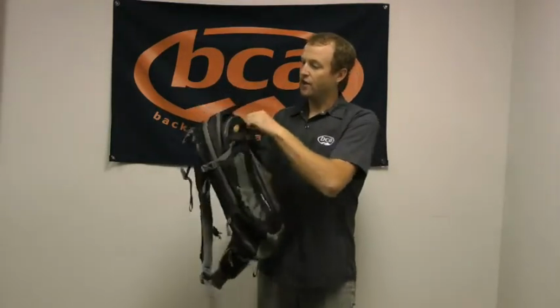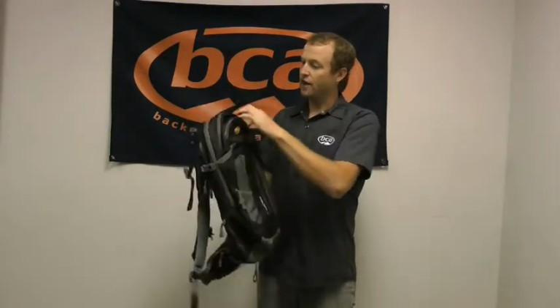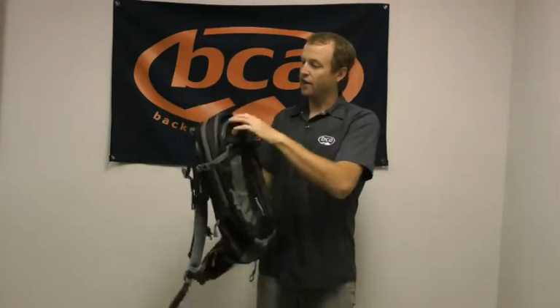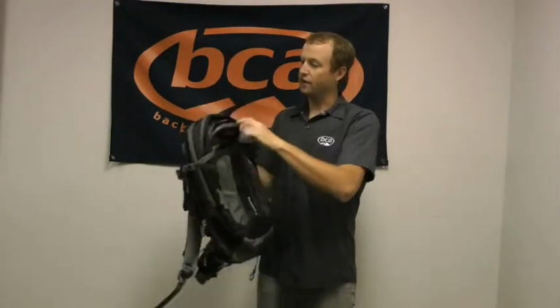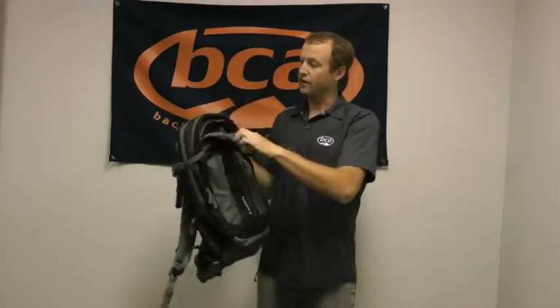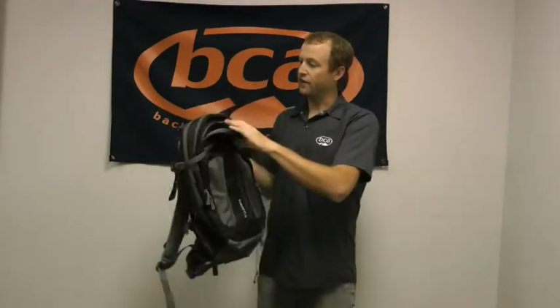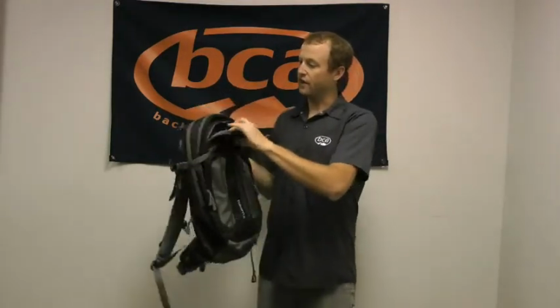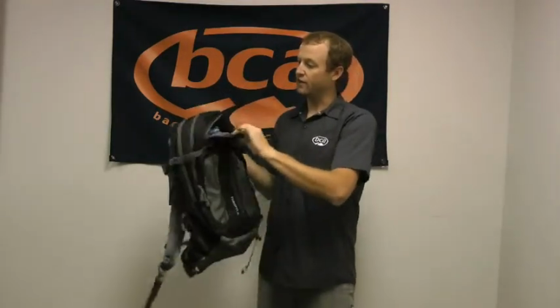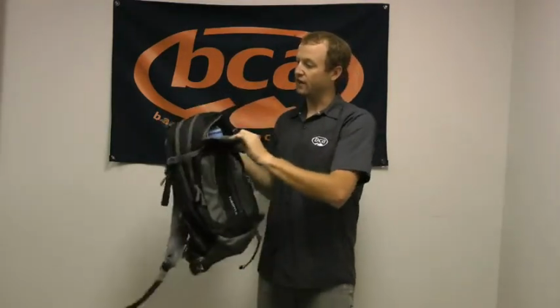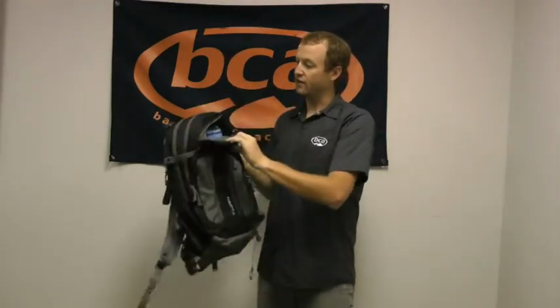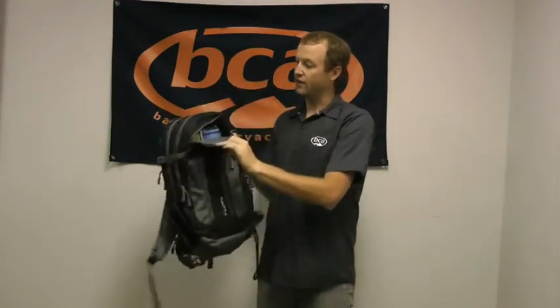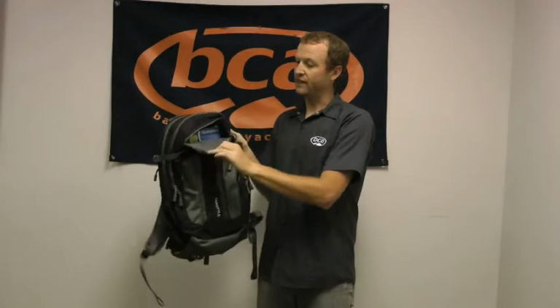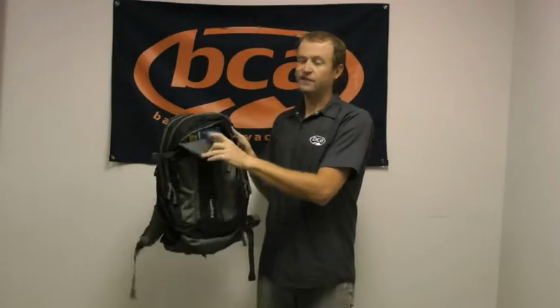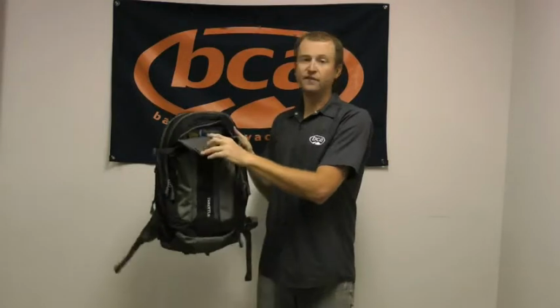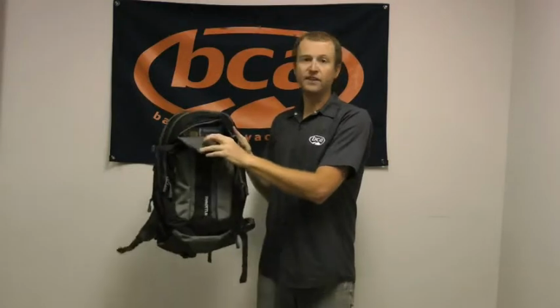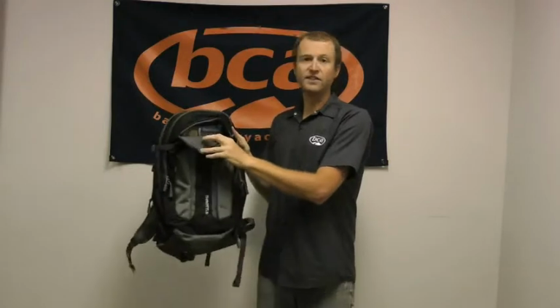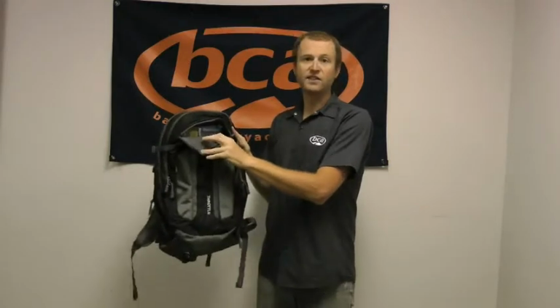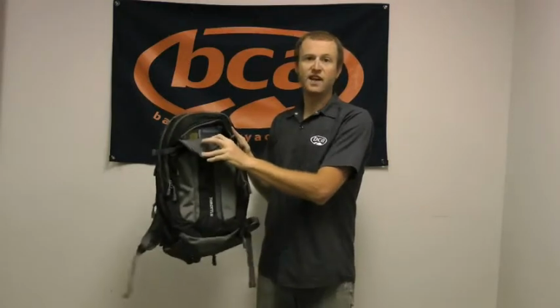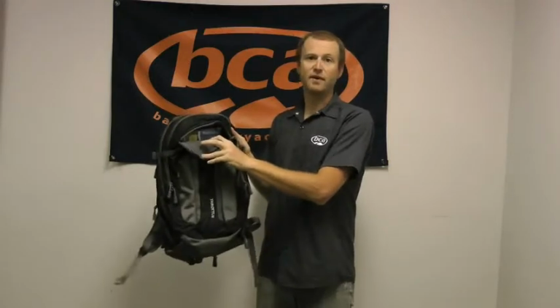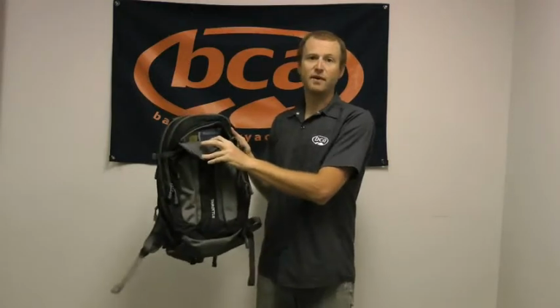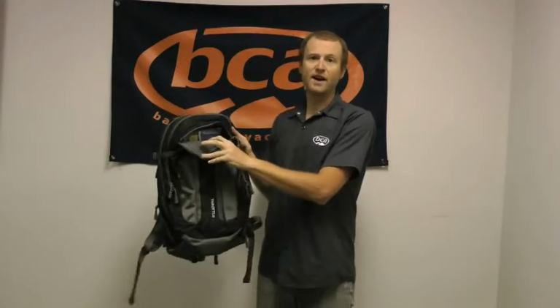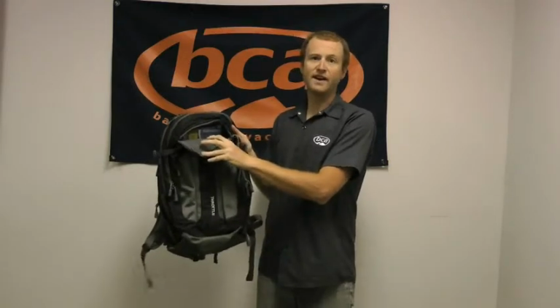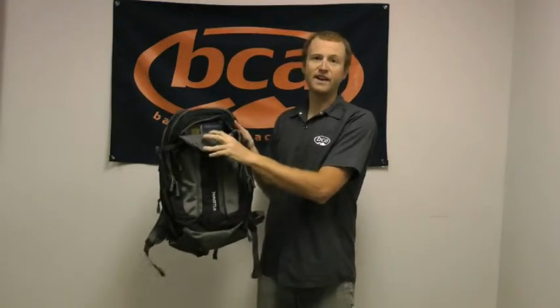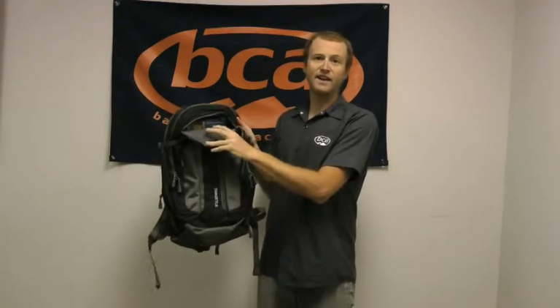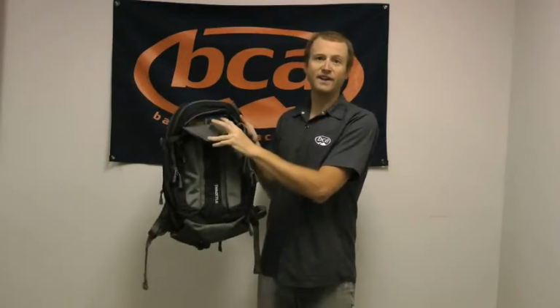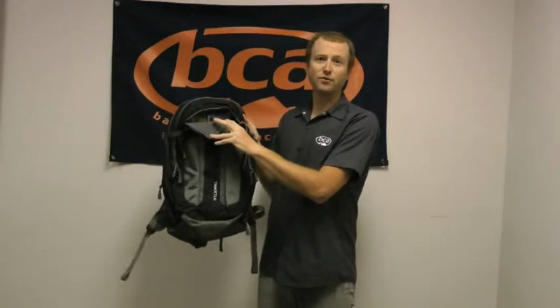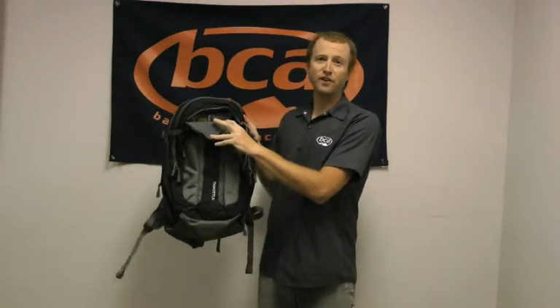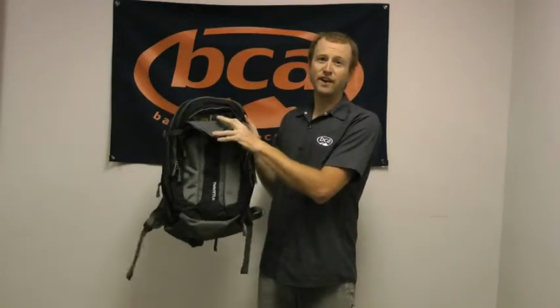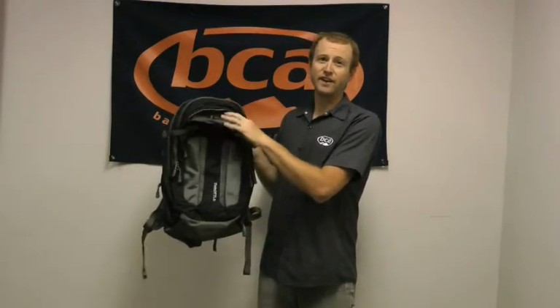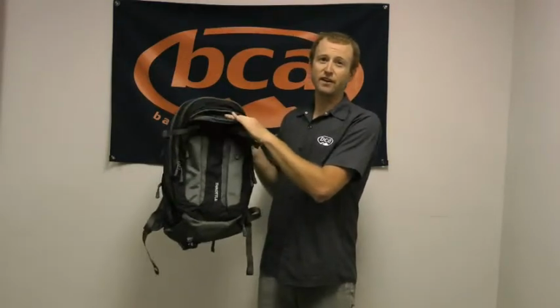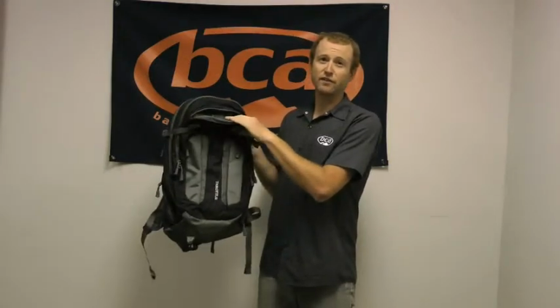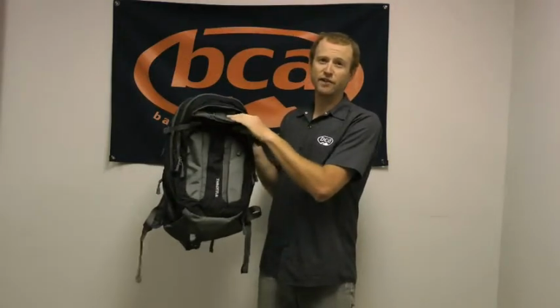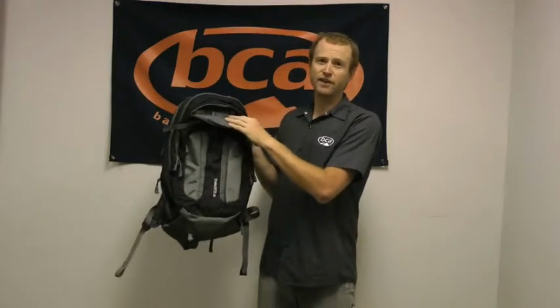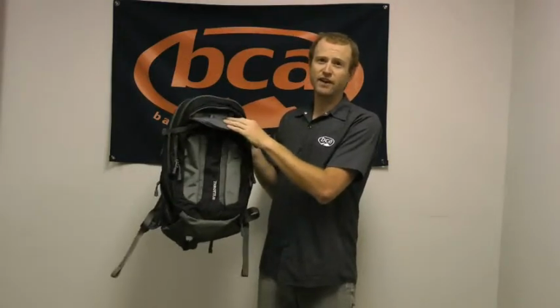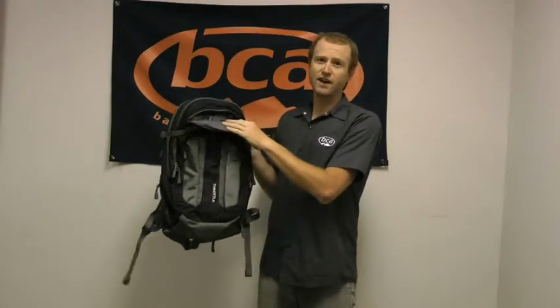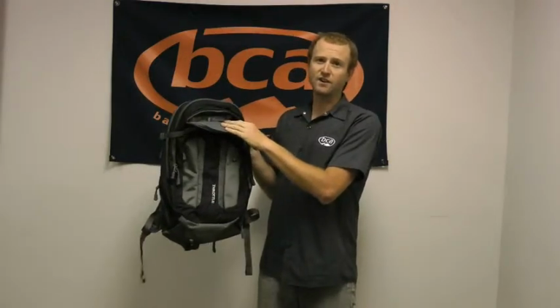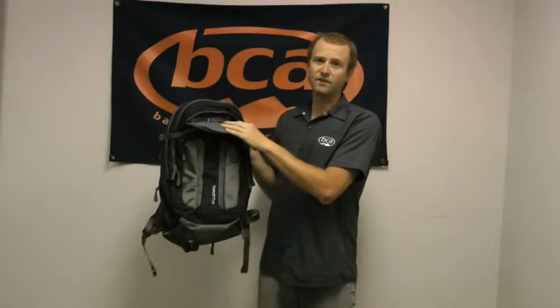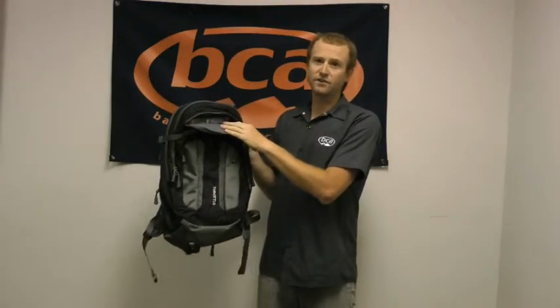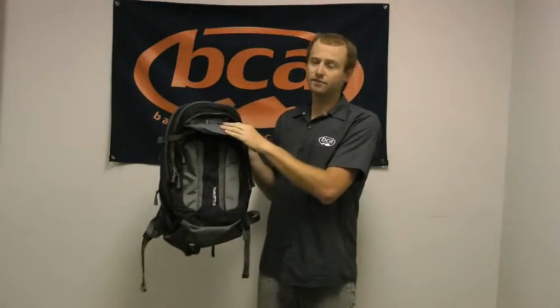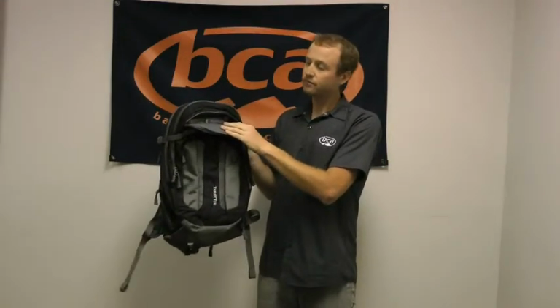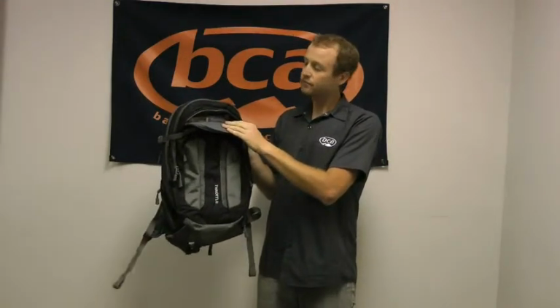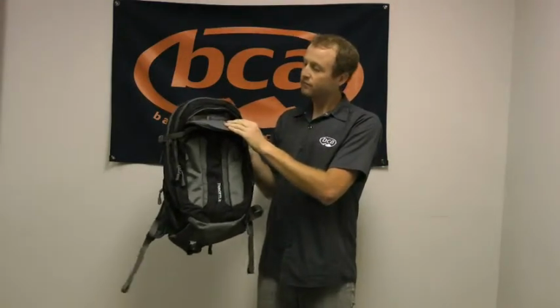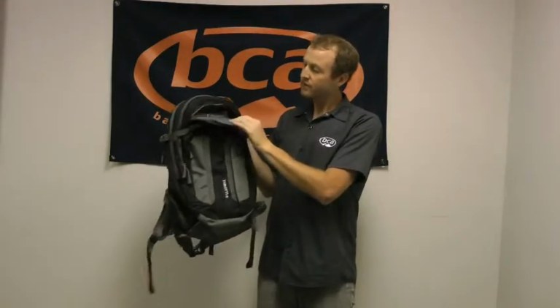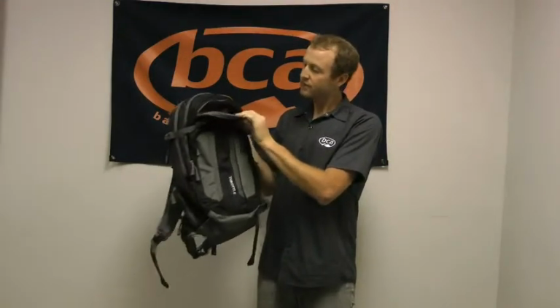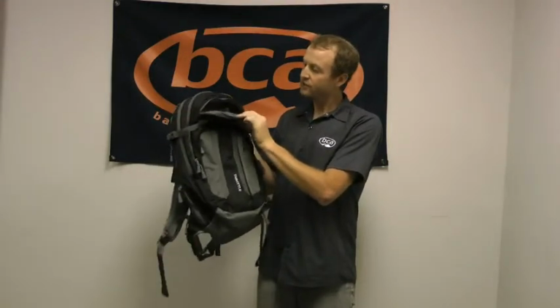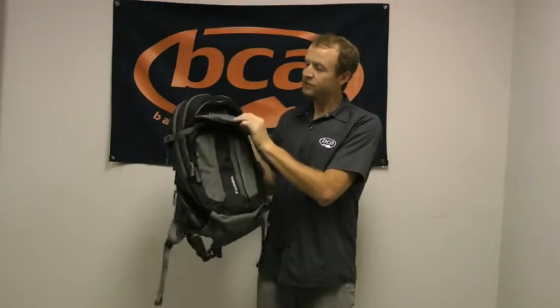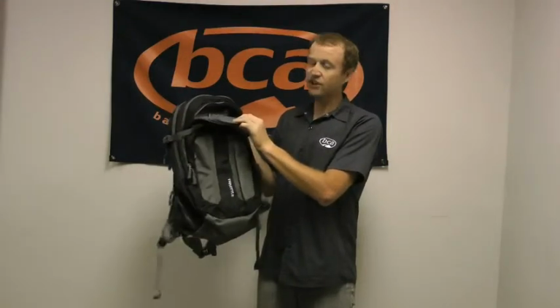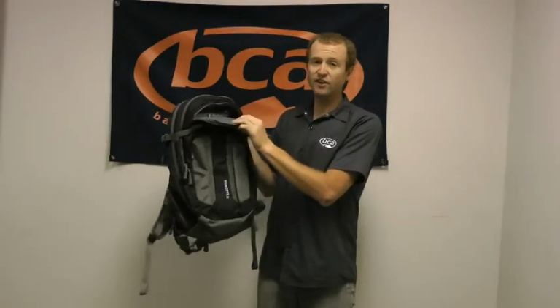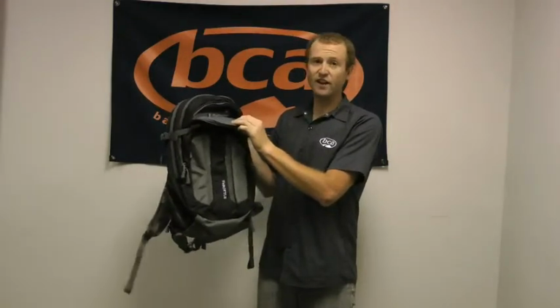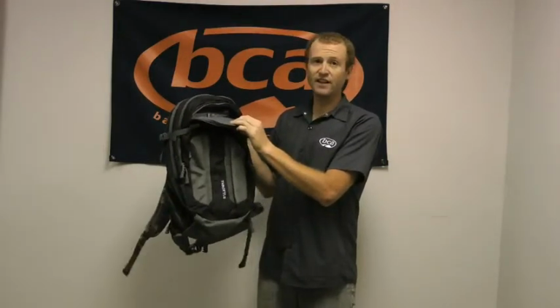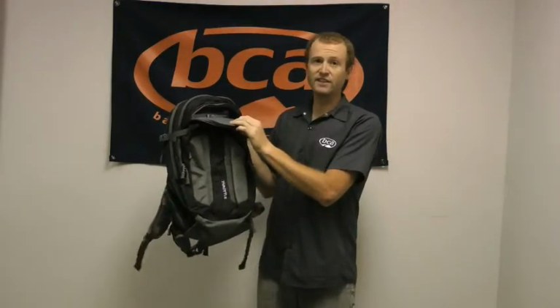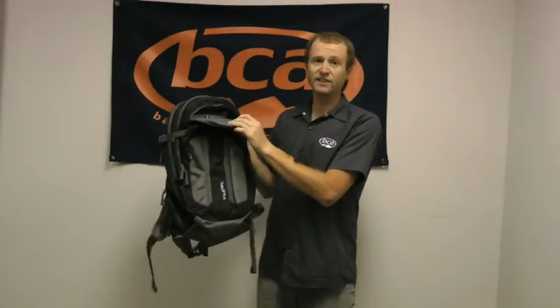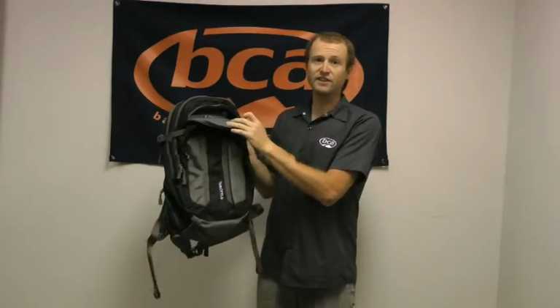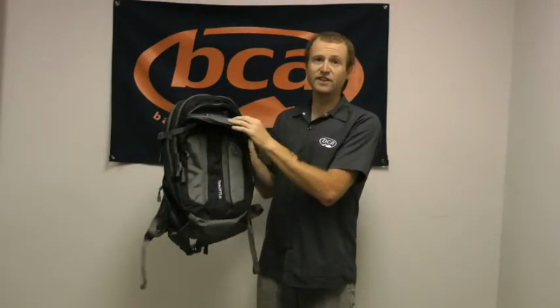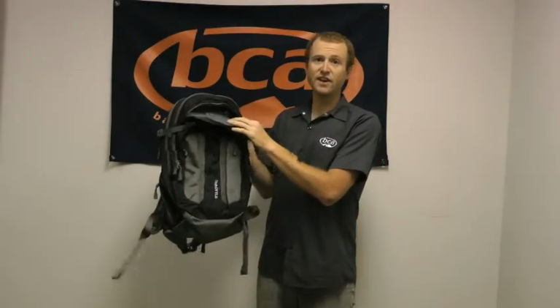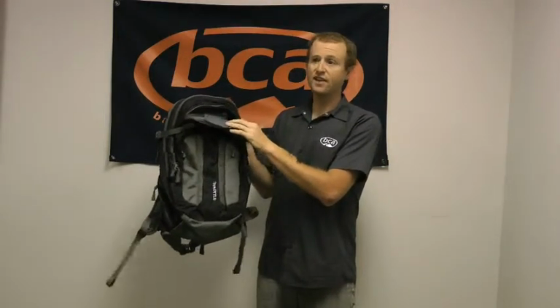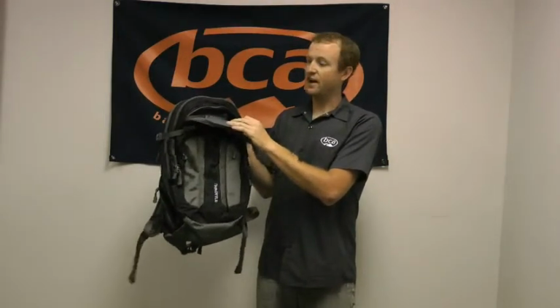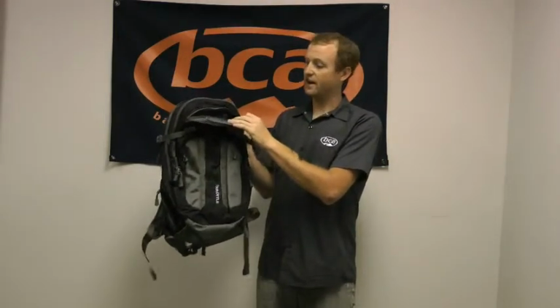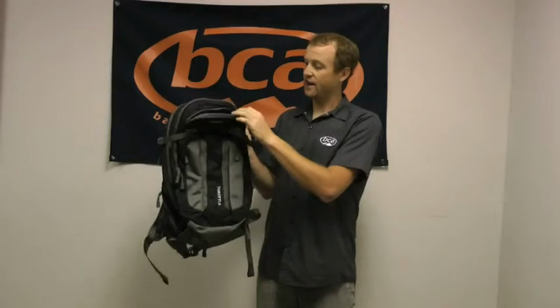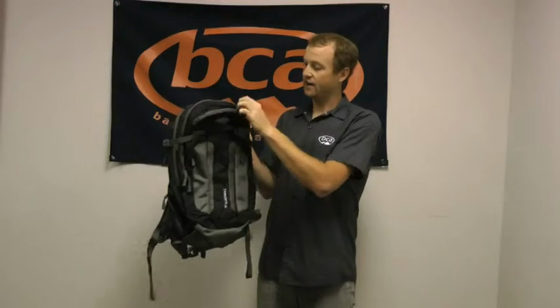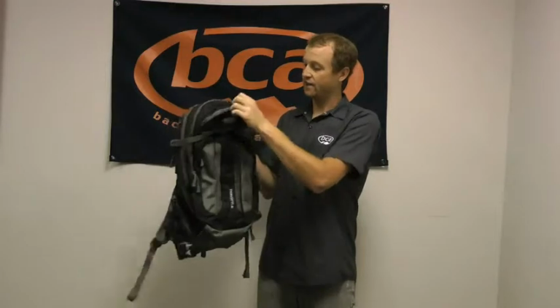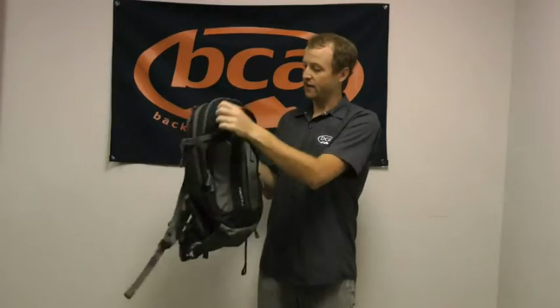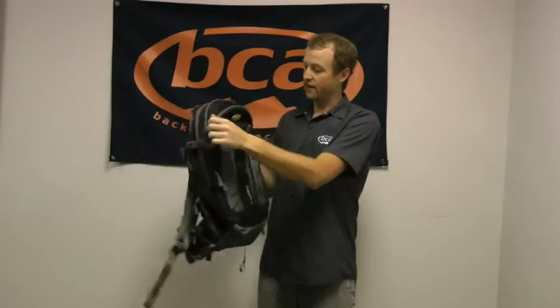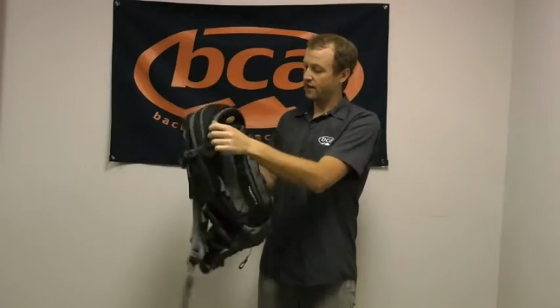On the front here we have a nice fleece-lined pocket. That's really ideal for your goggles, sunglasses, that kind of thing.